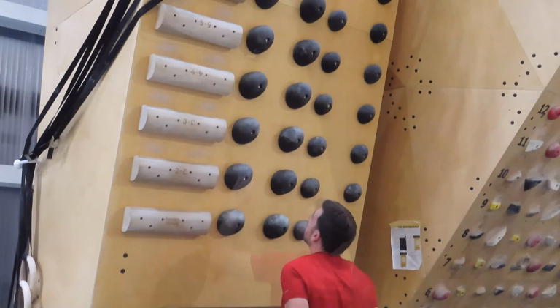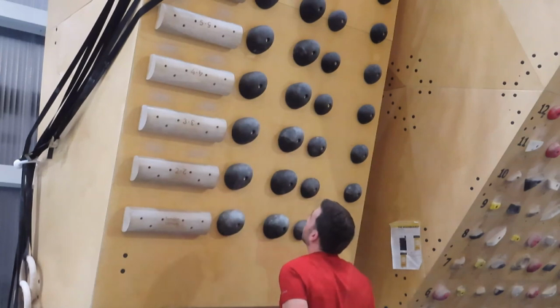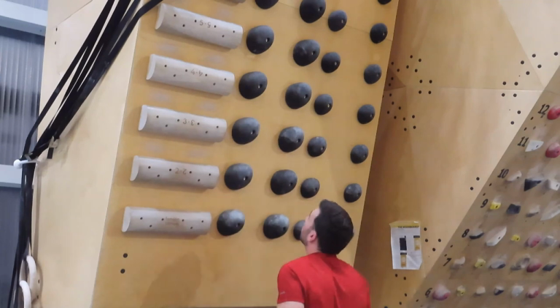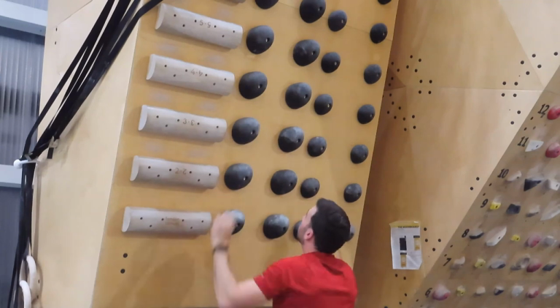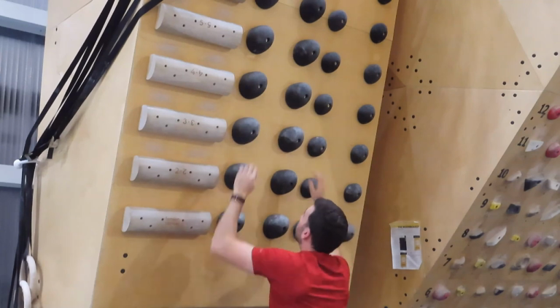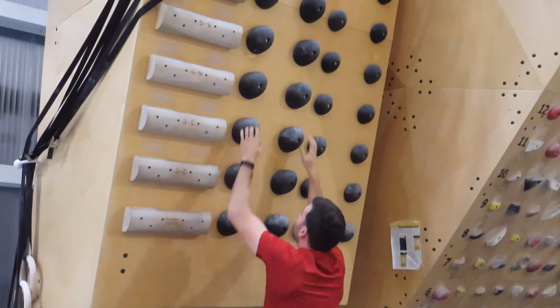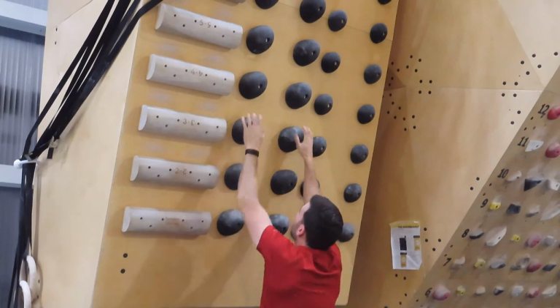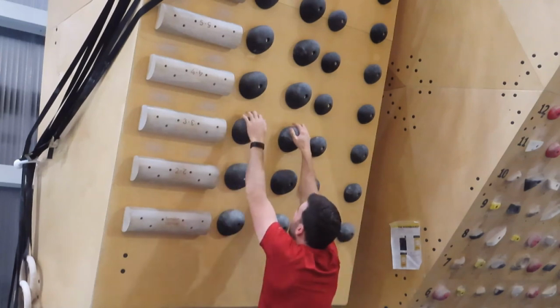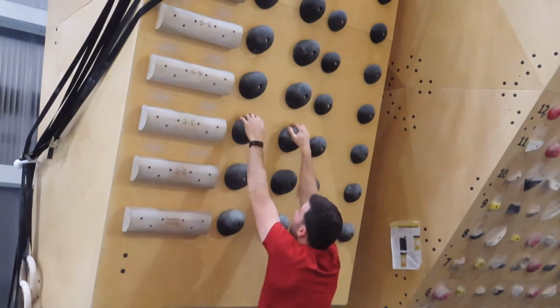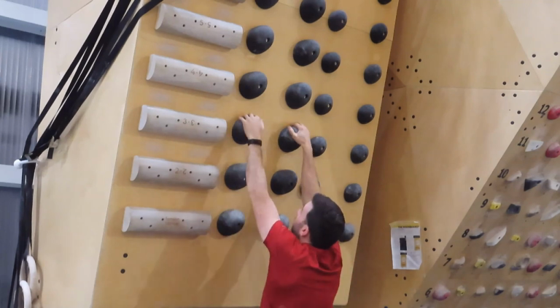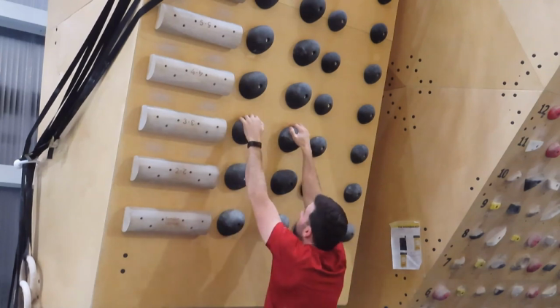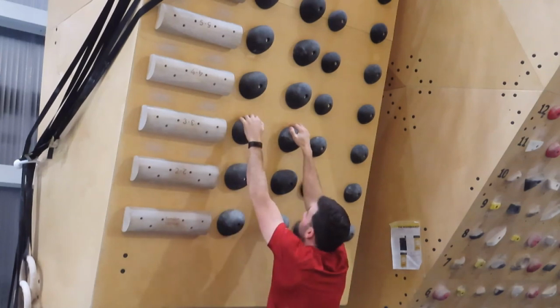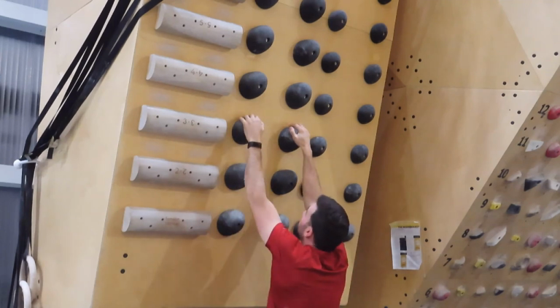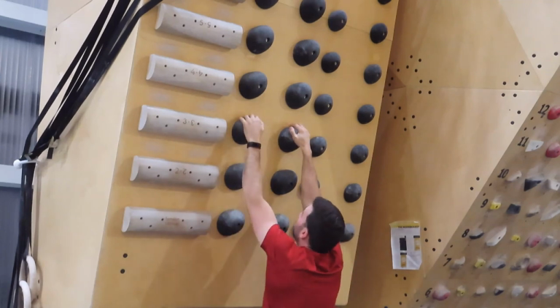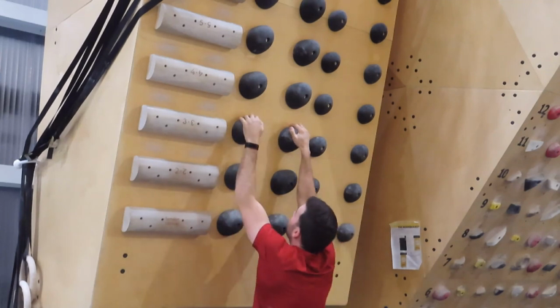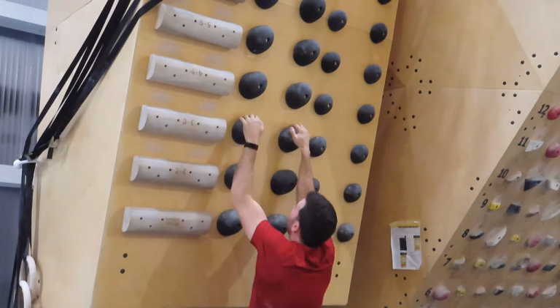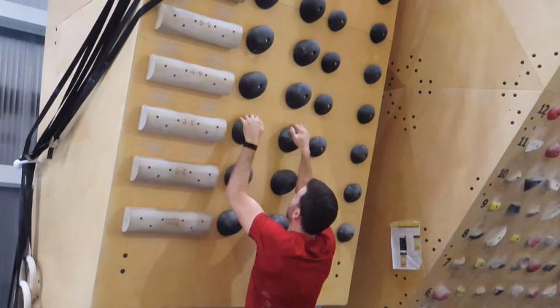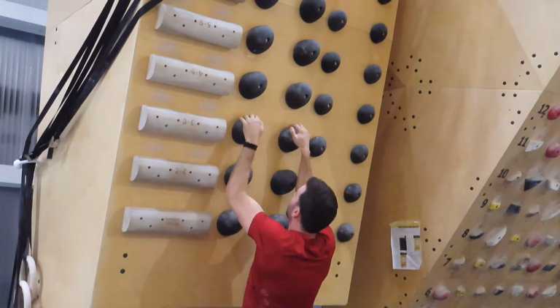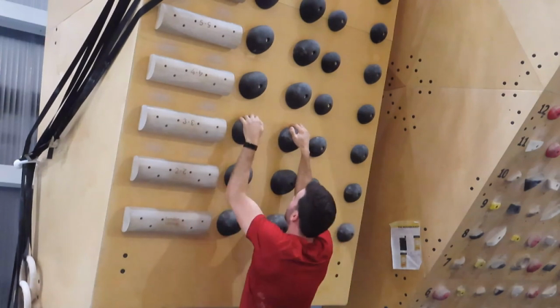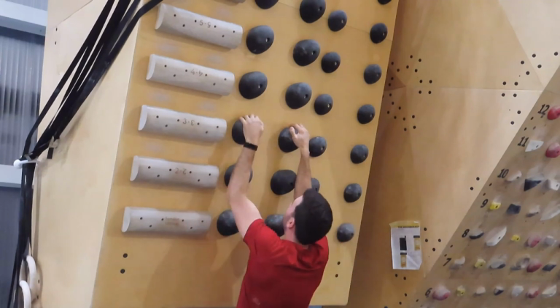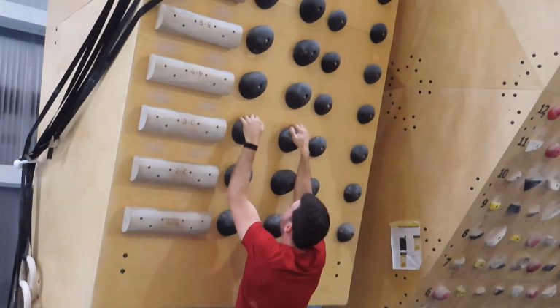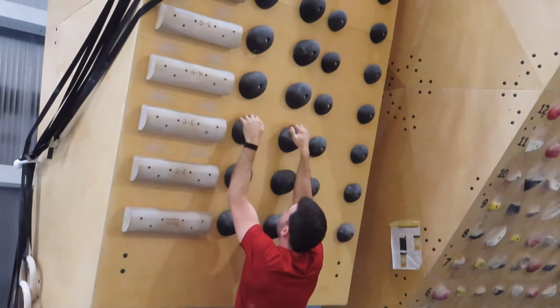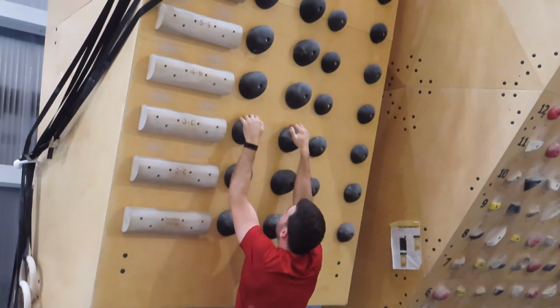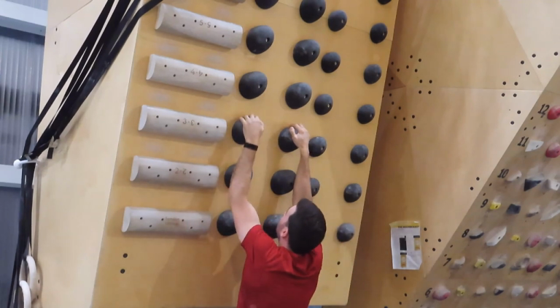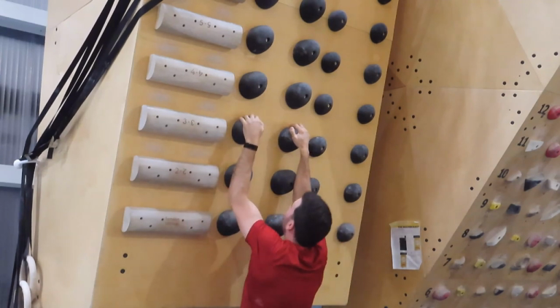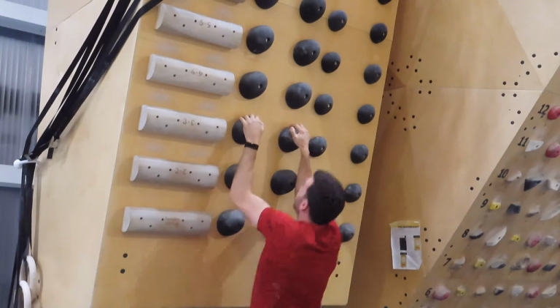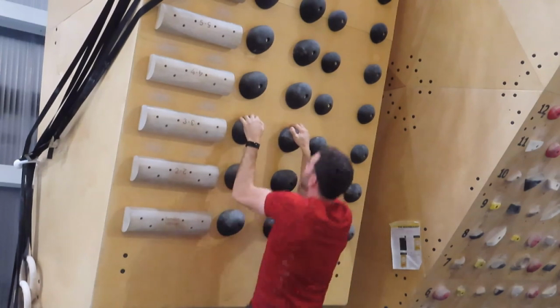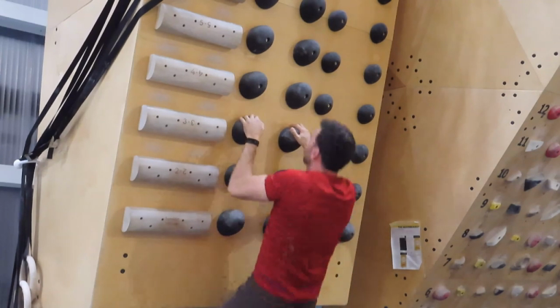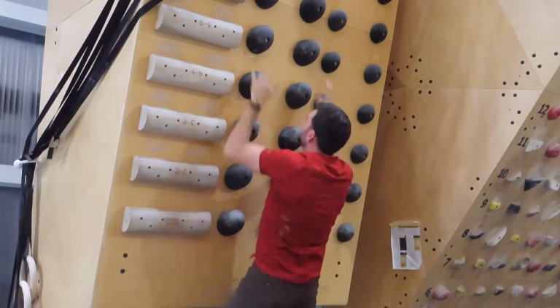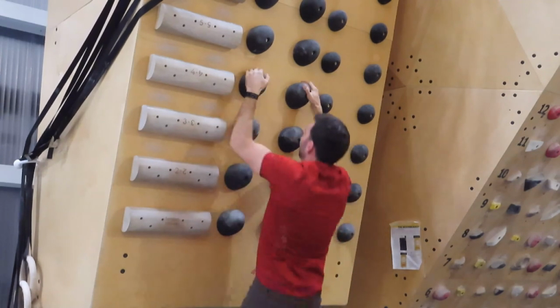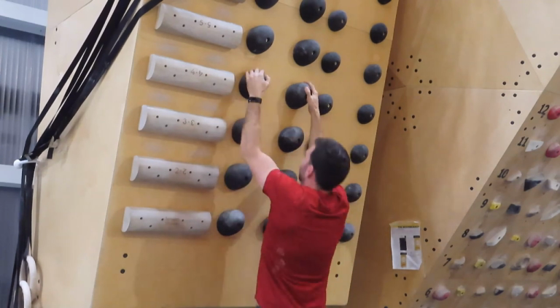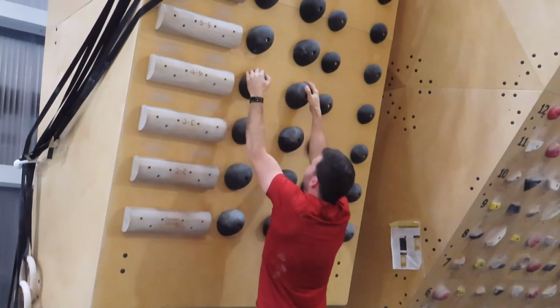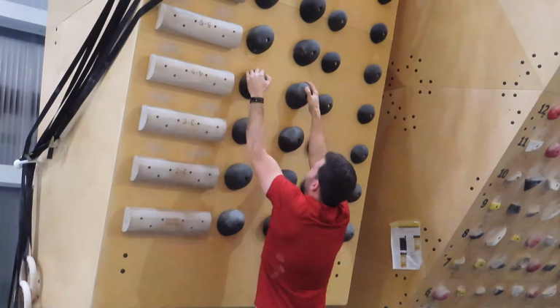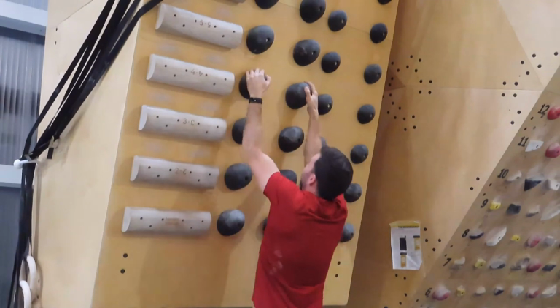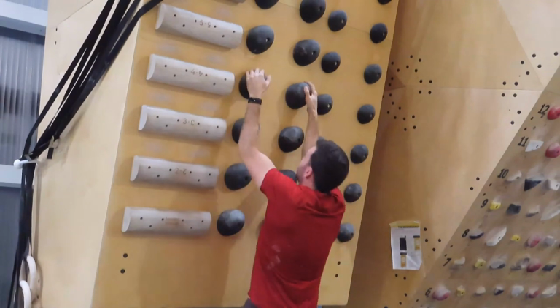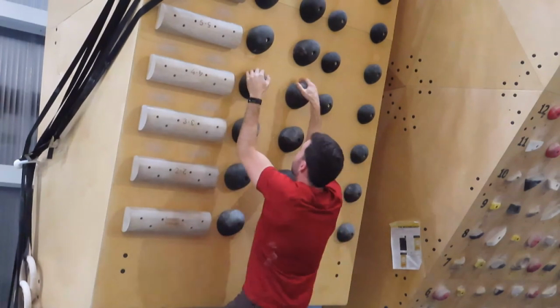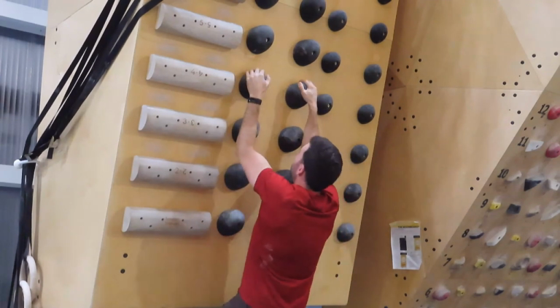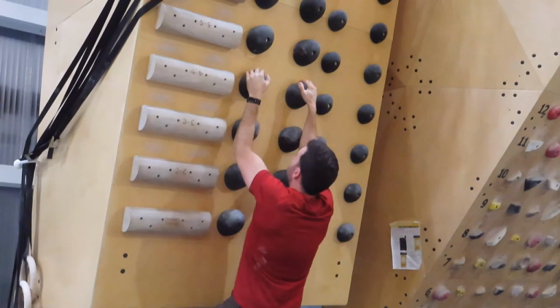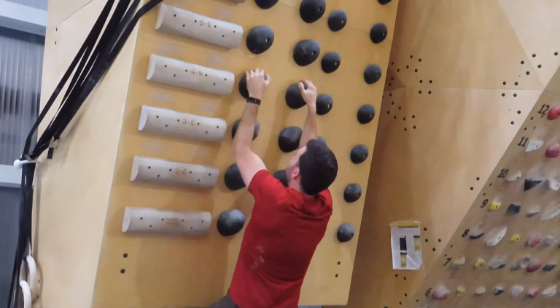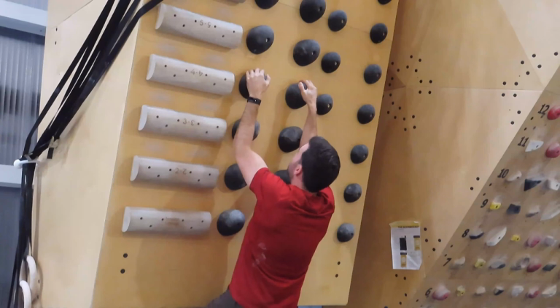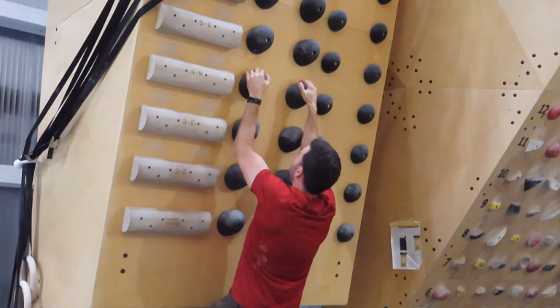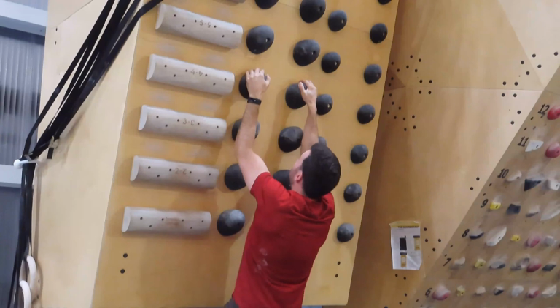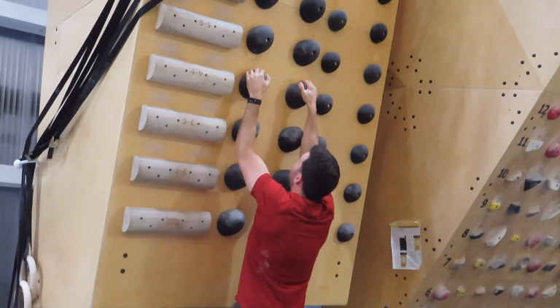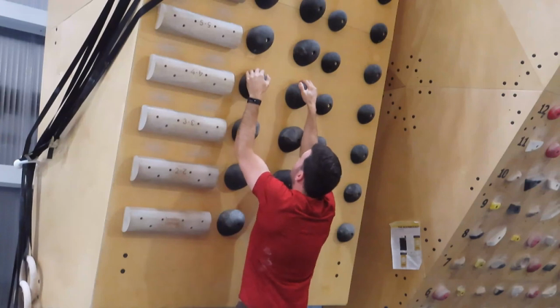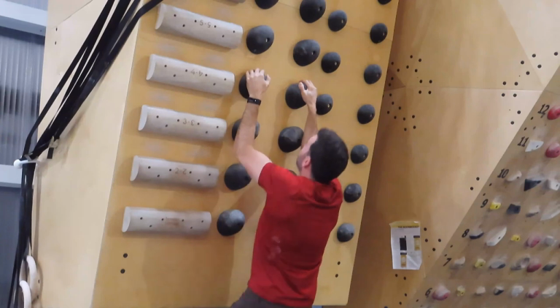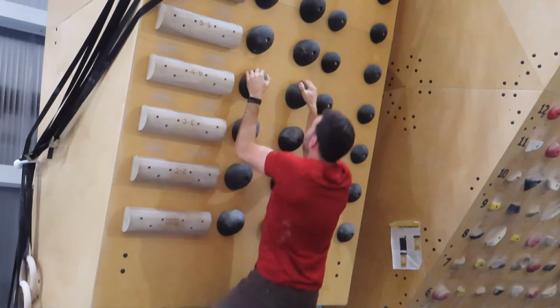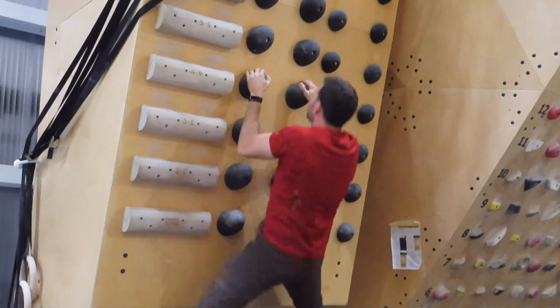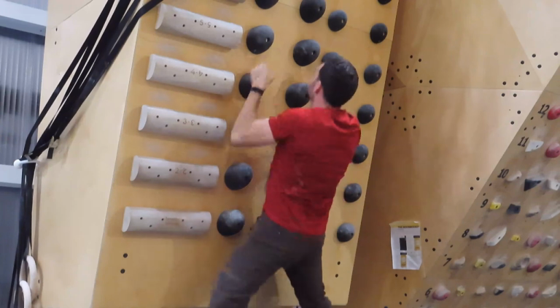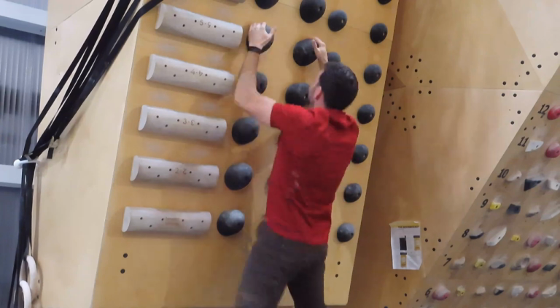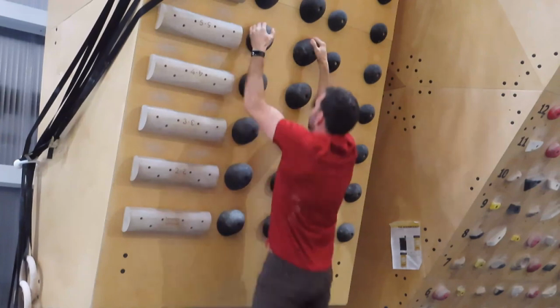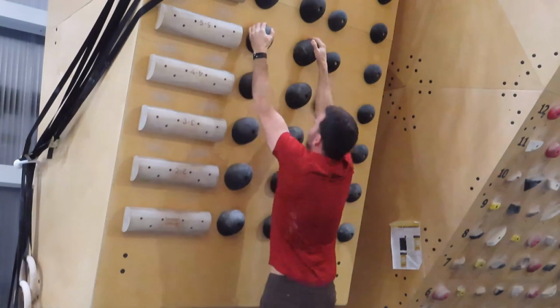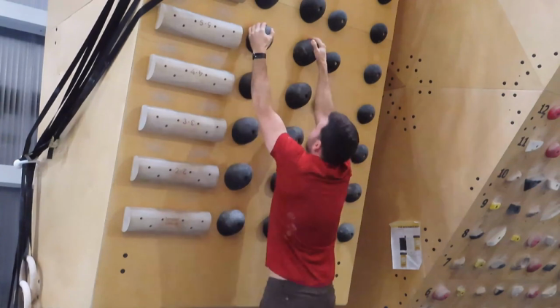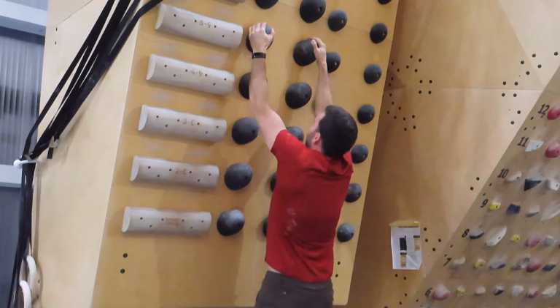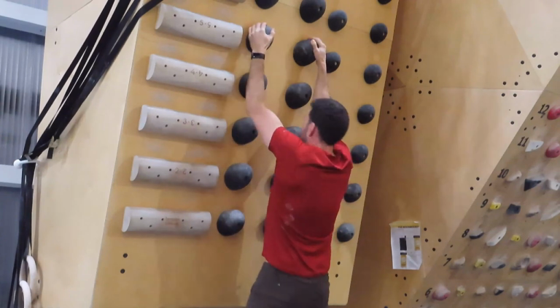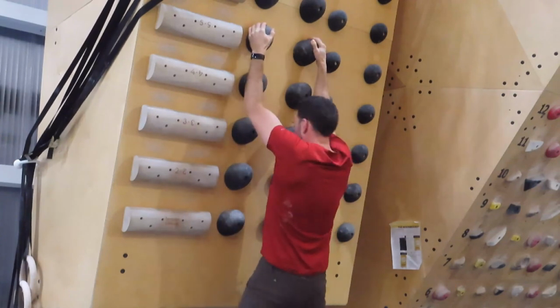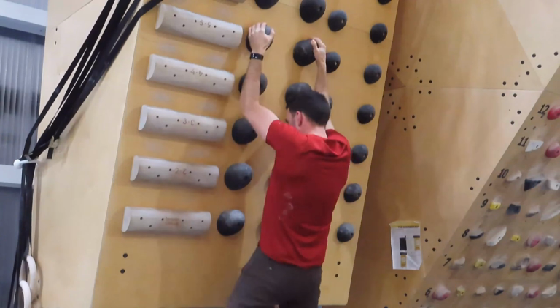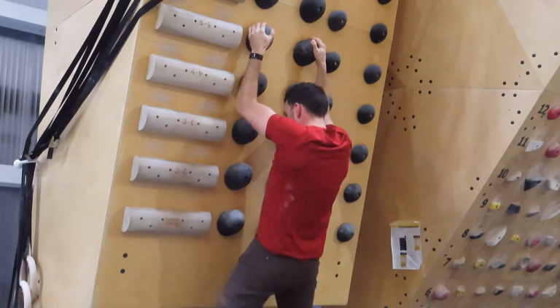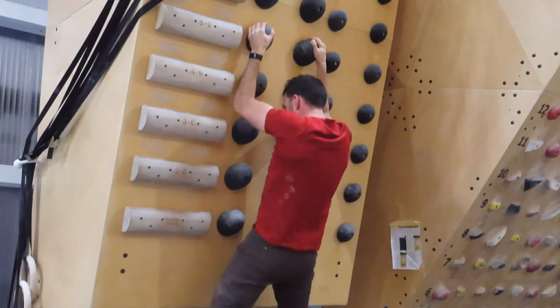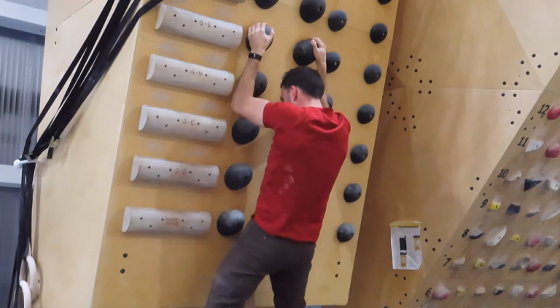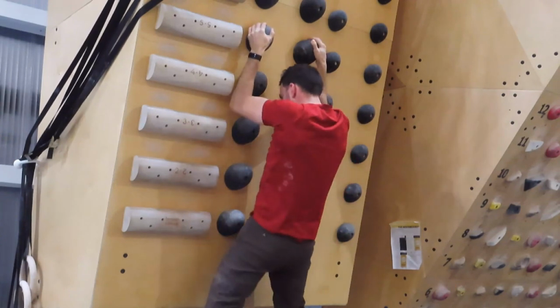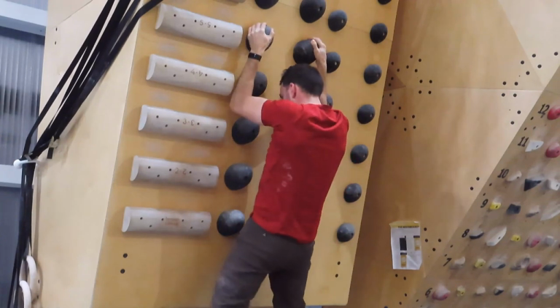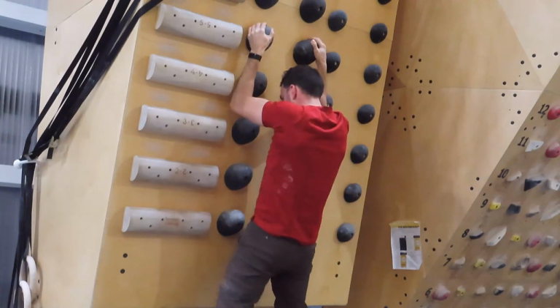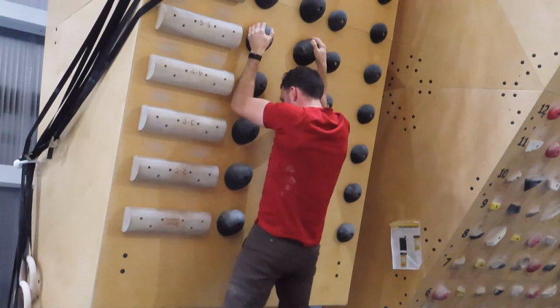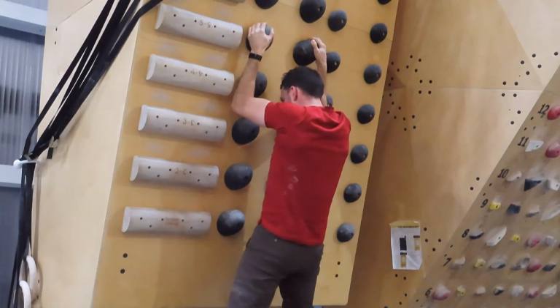Another drill you can perform is the double dino. This is something you want to practice after you've mastered campusing up and down the wall.